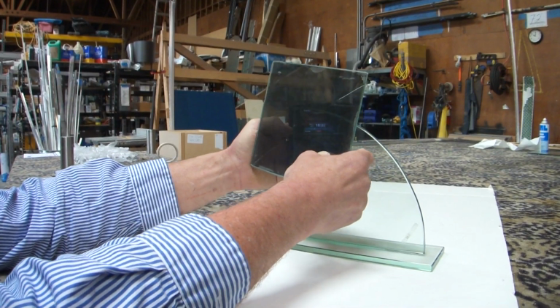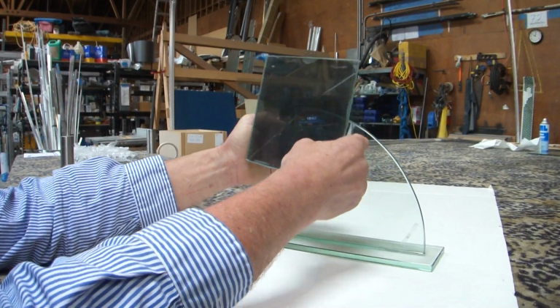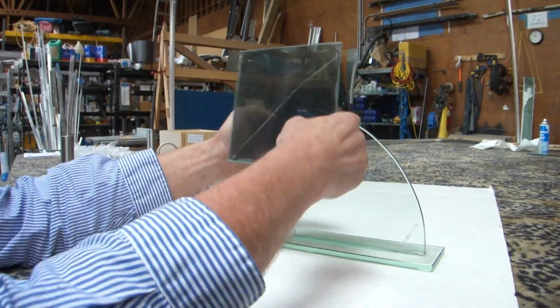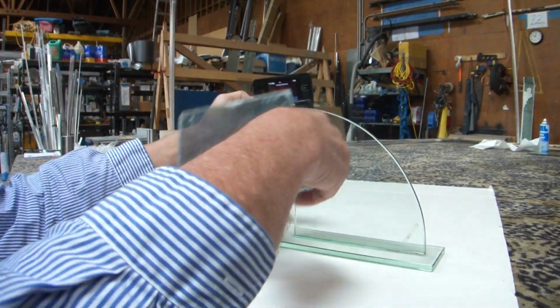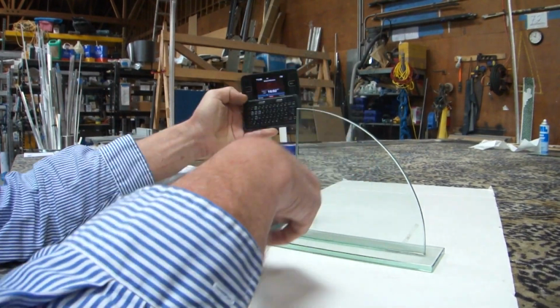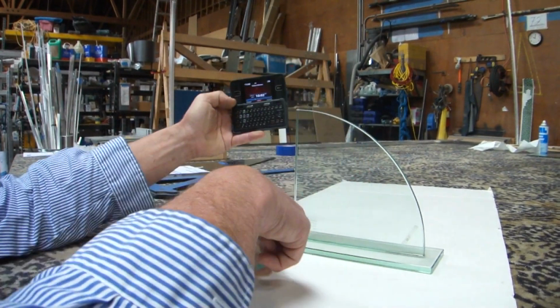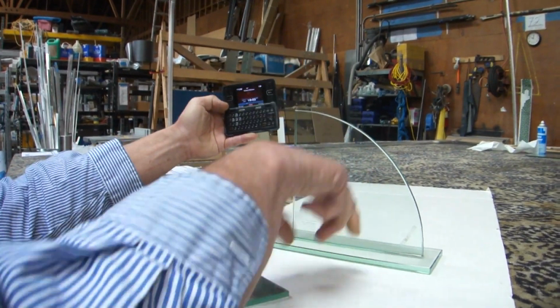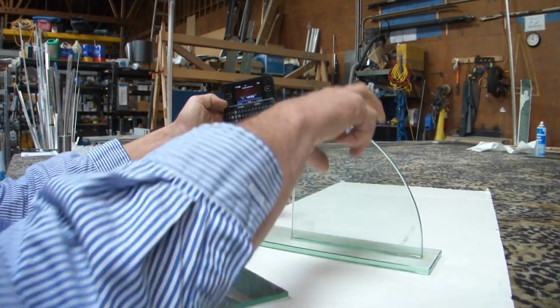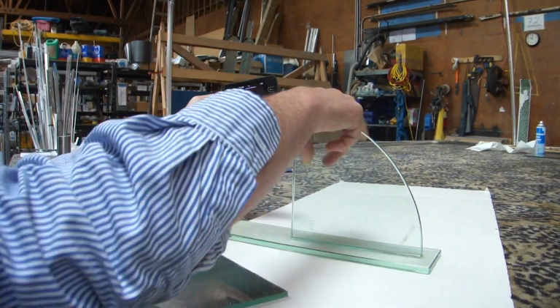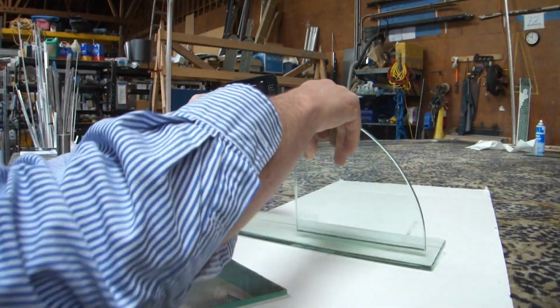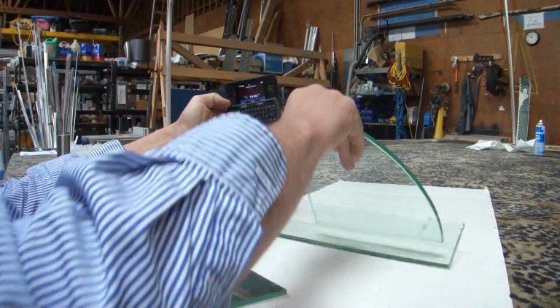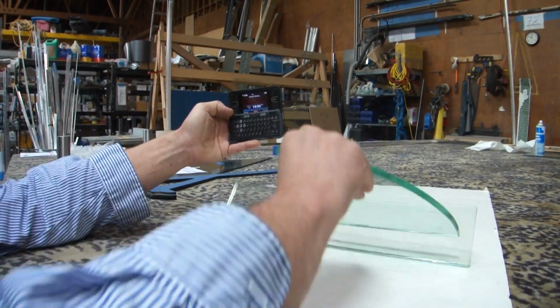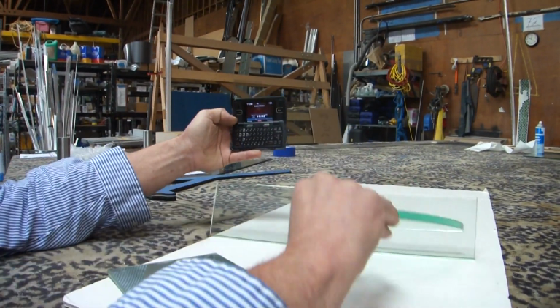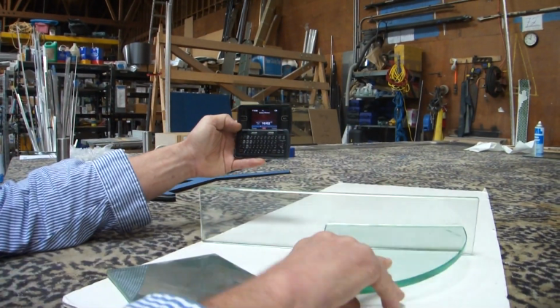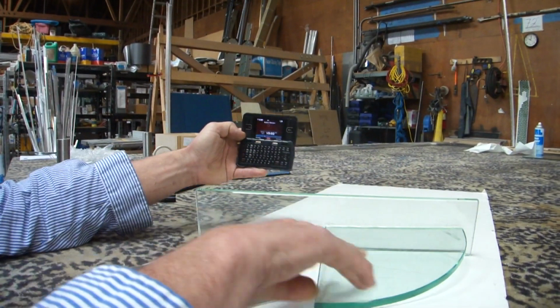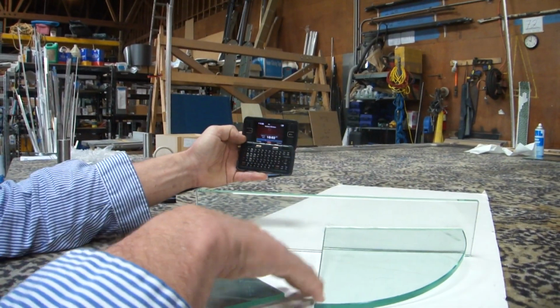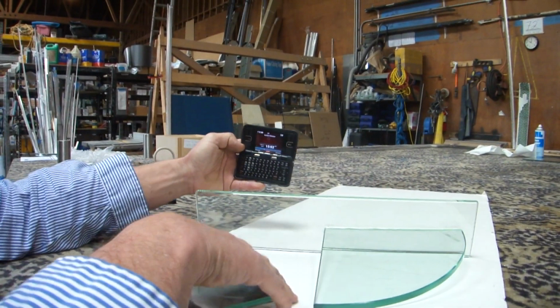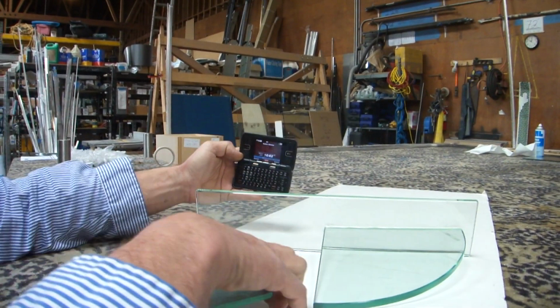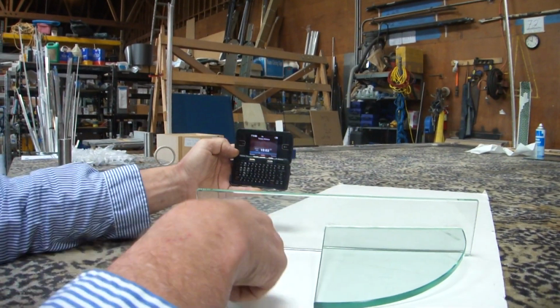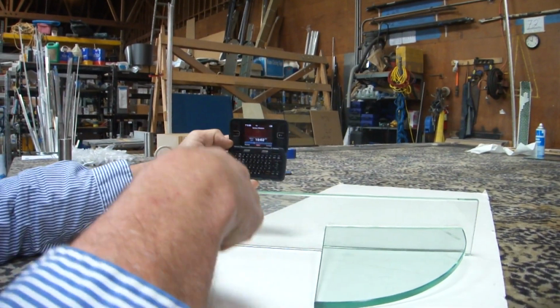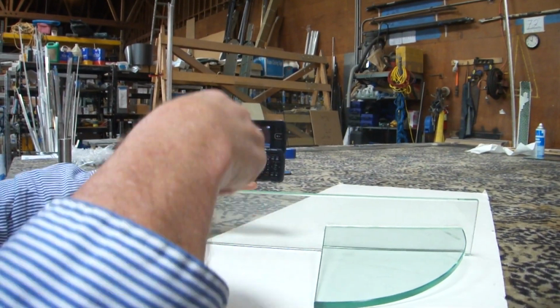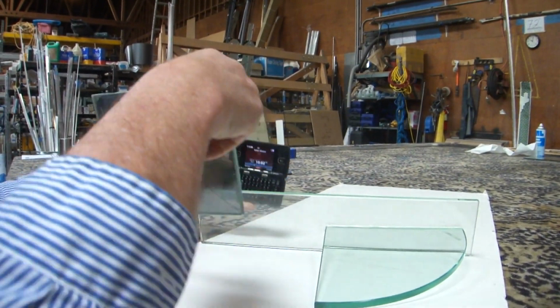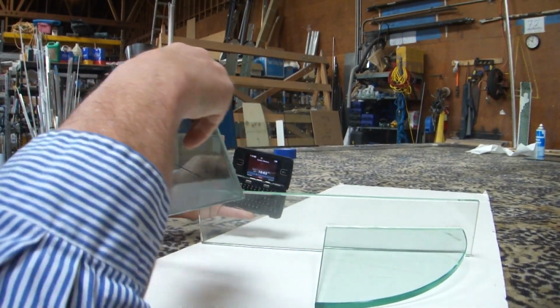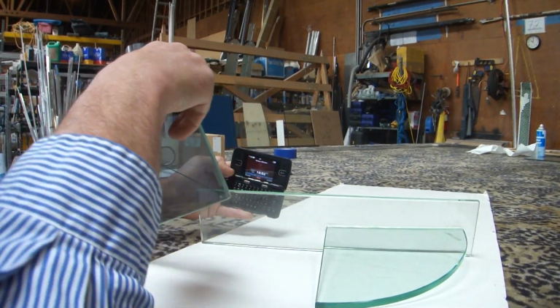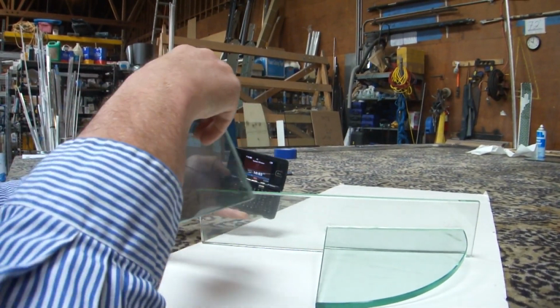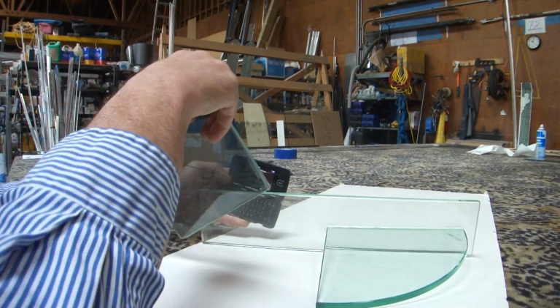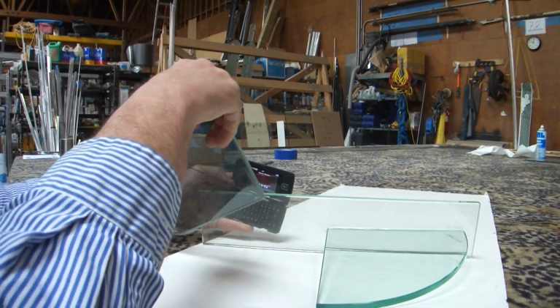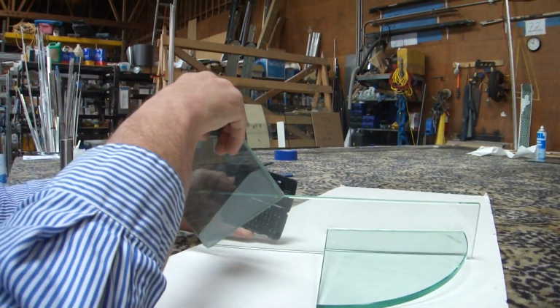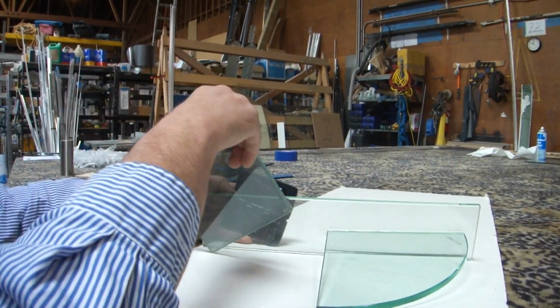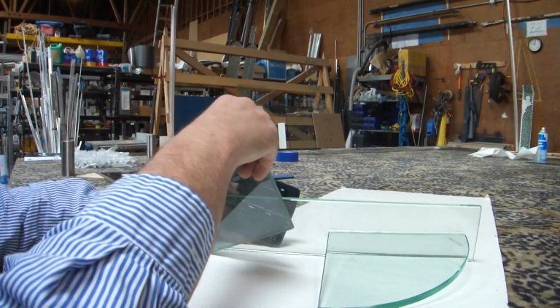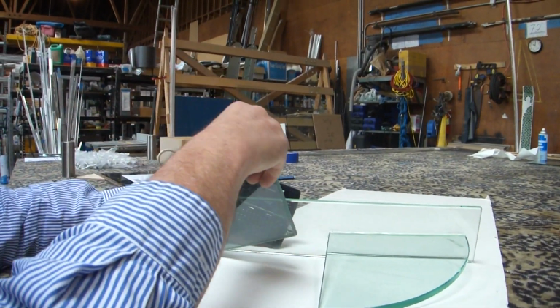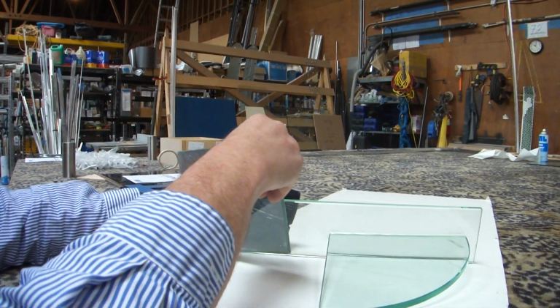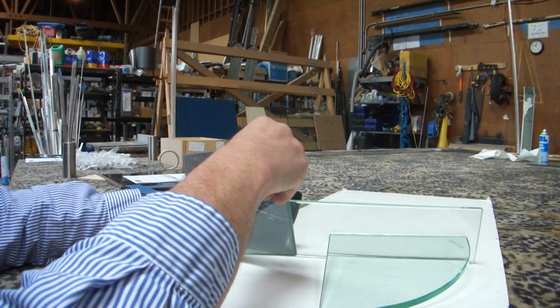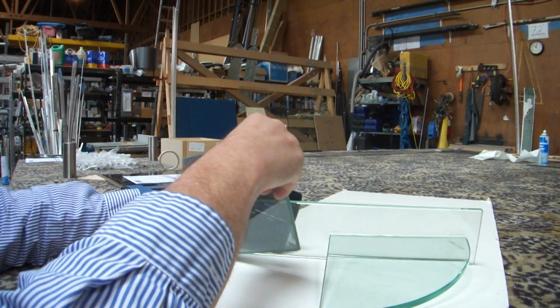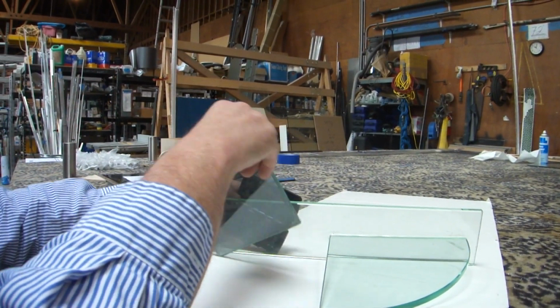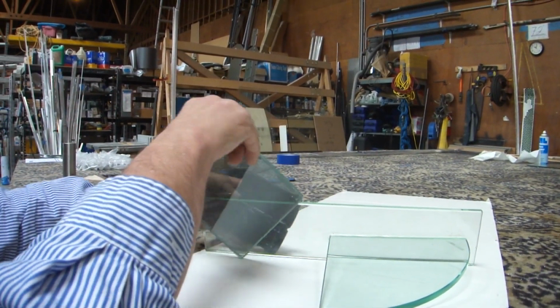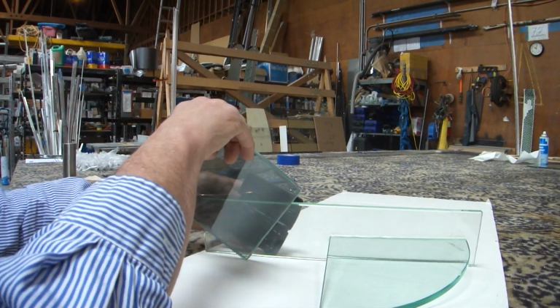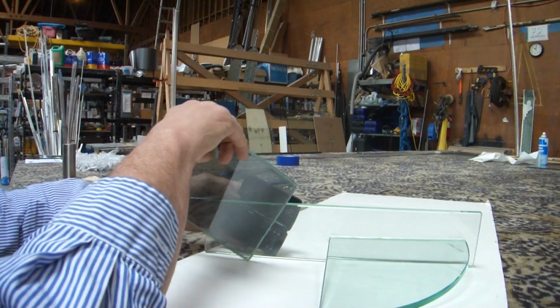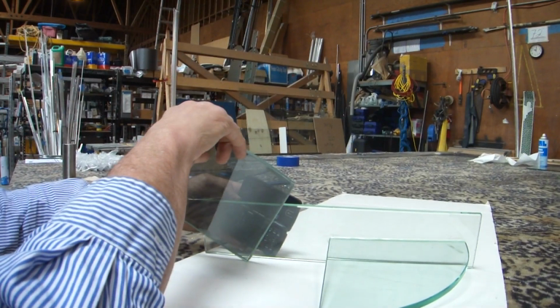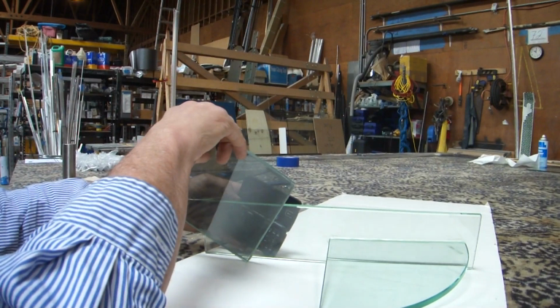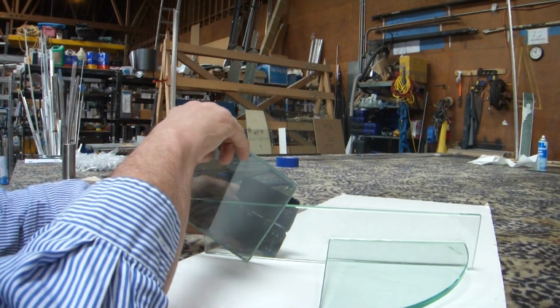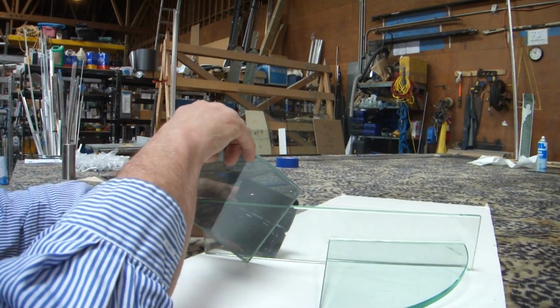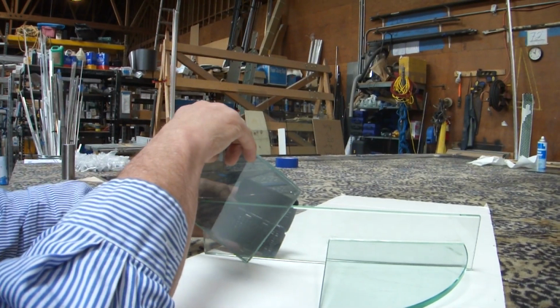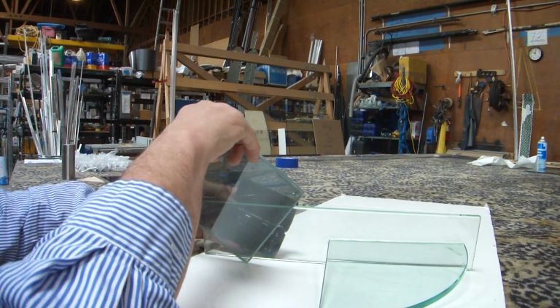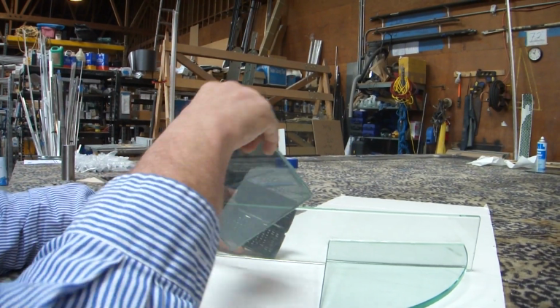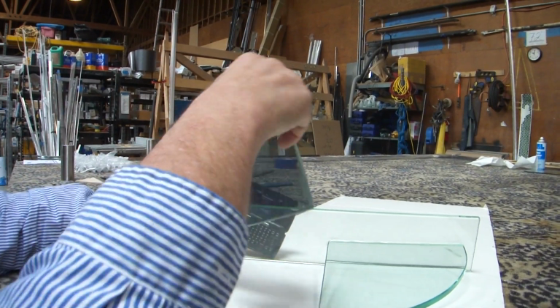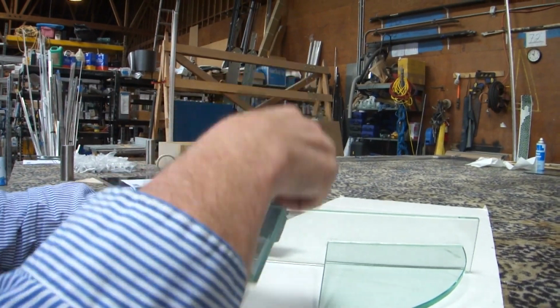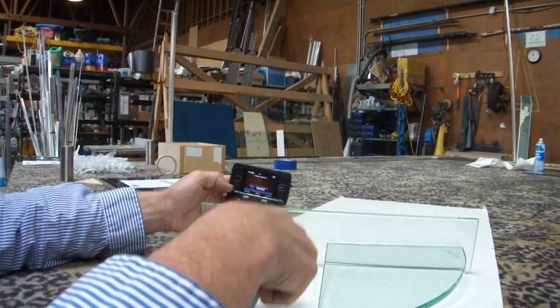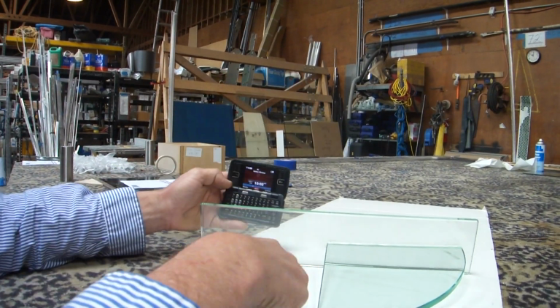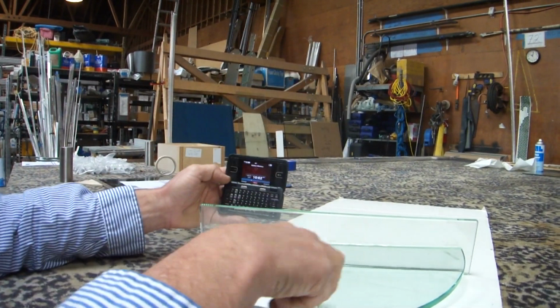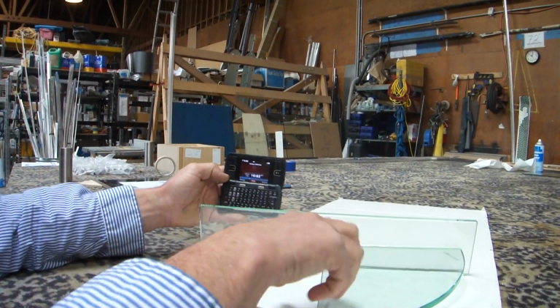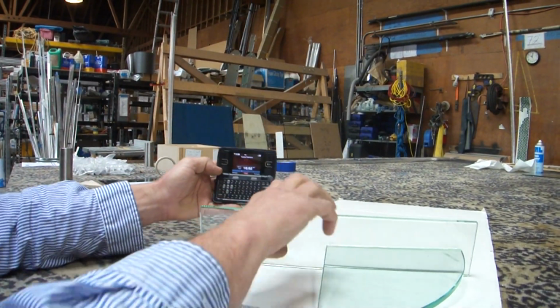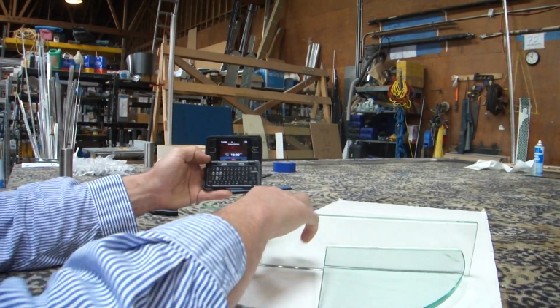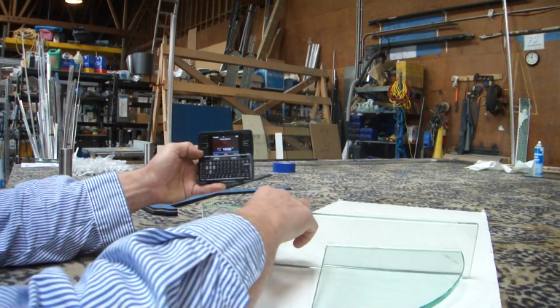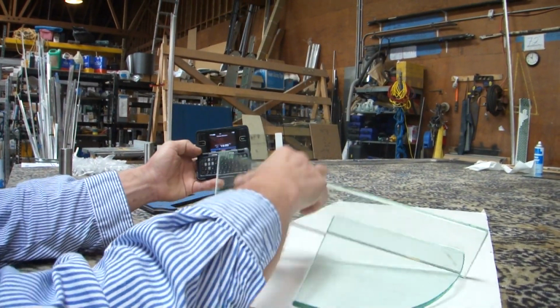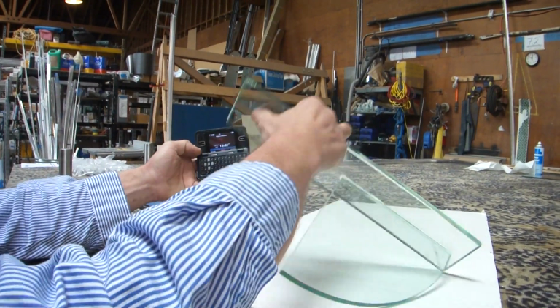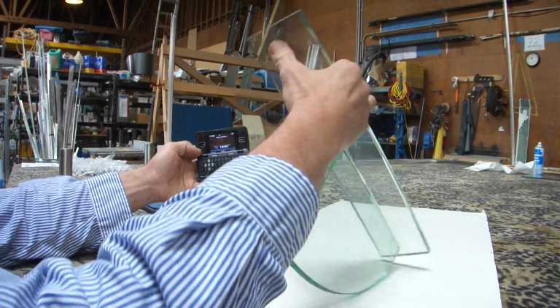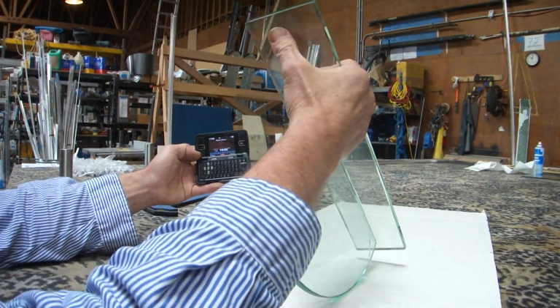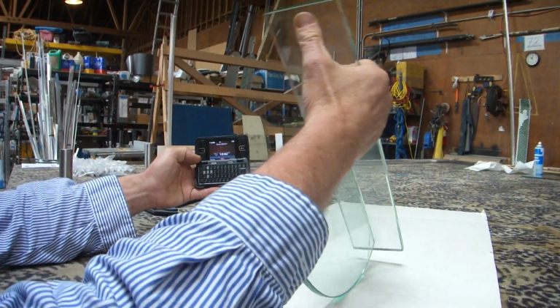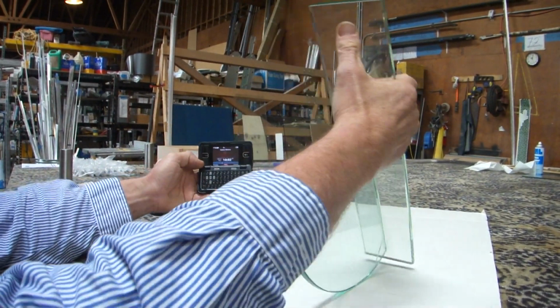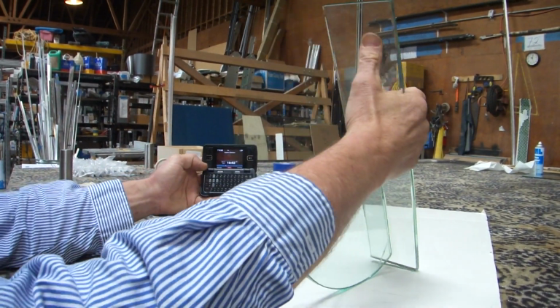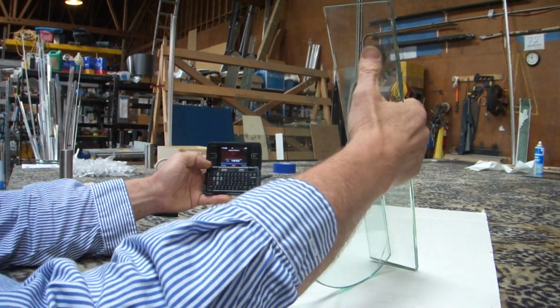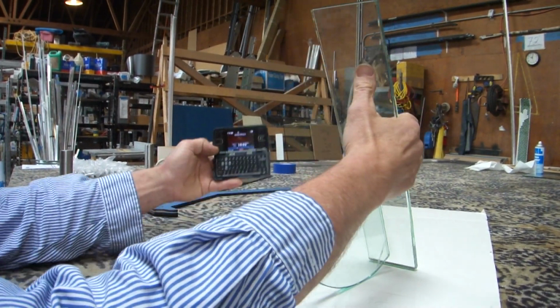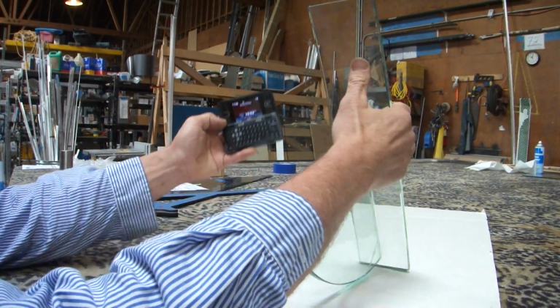So this one is not tempered, I don't think. It is tempered. No, it's not tempered.